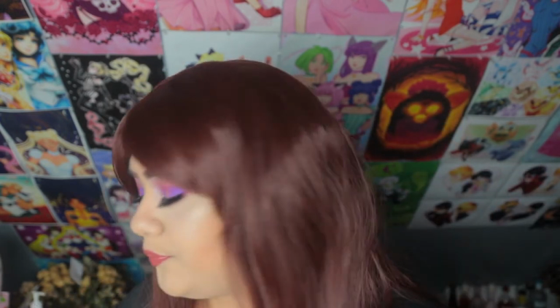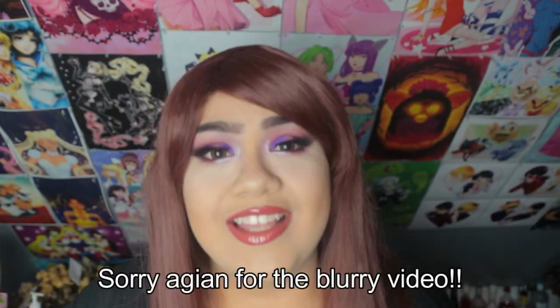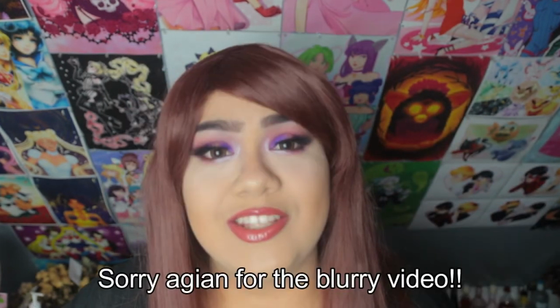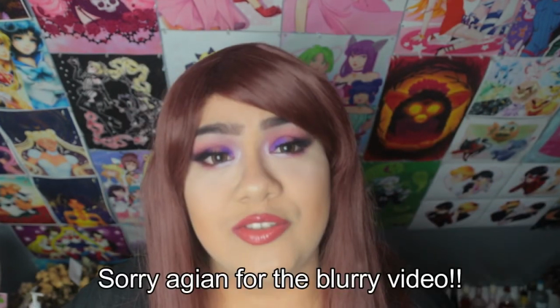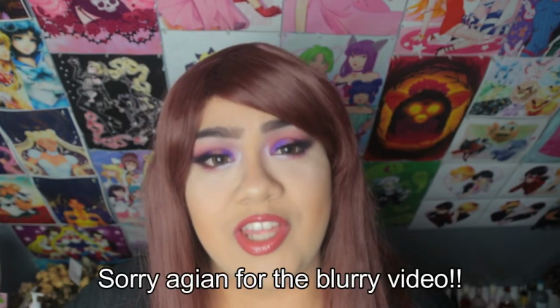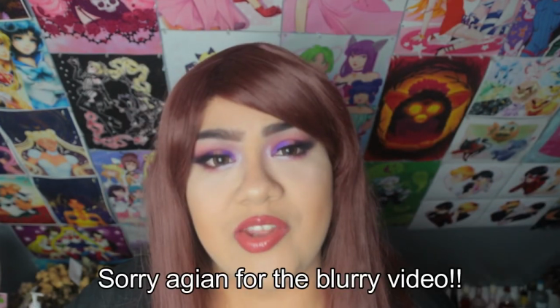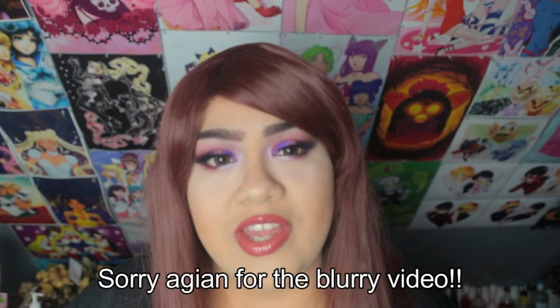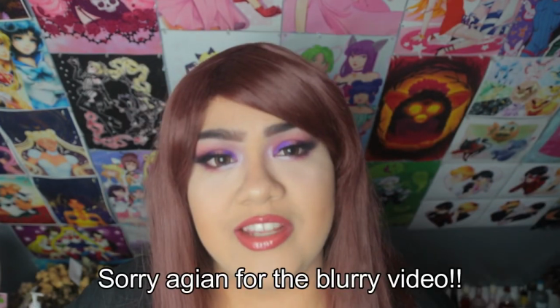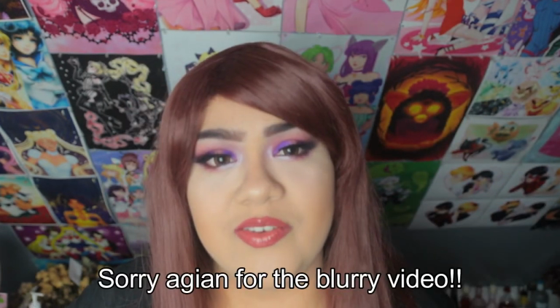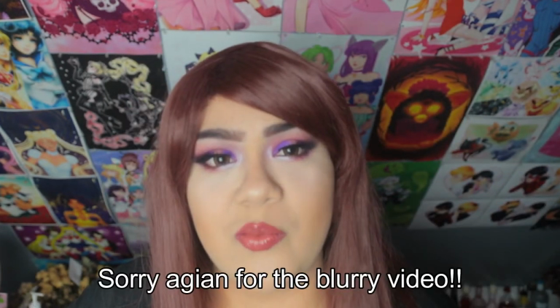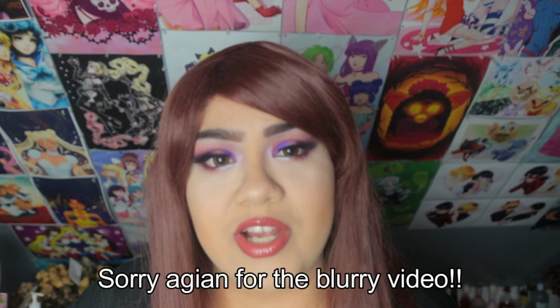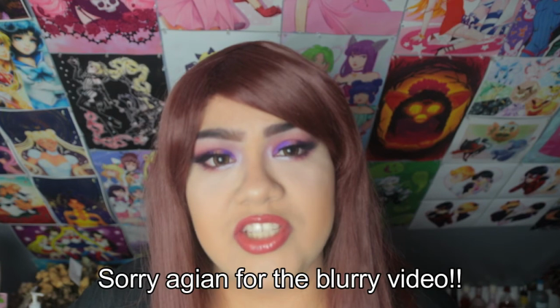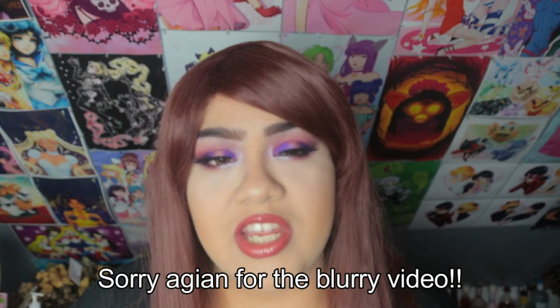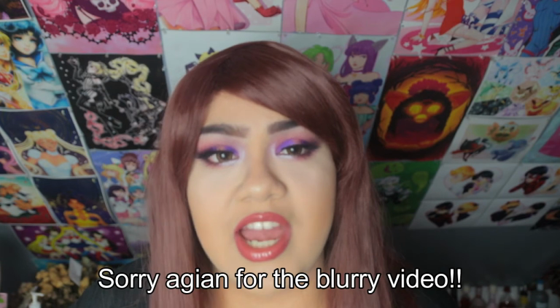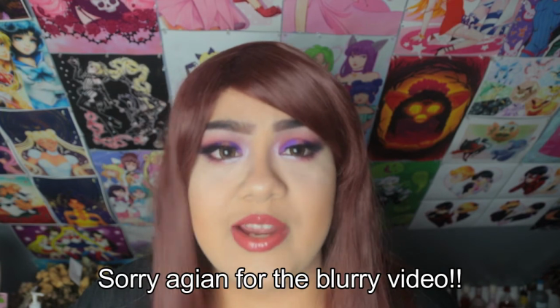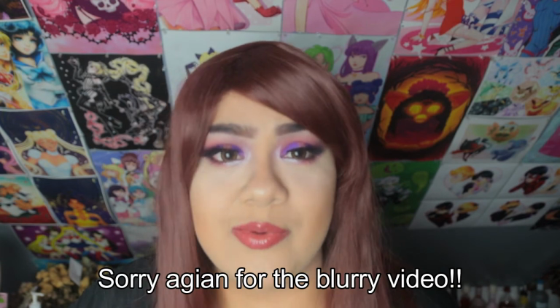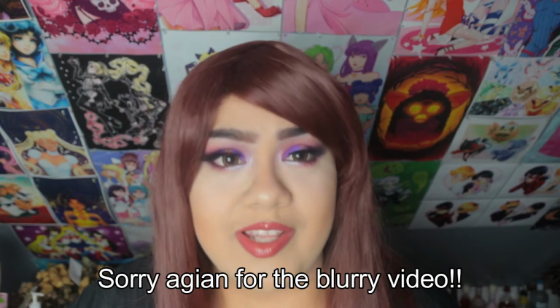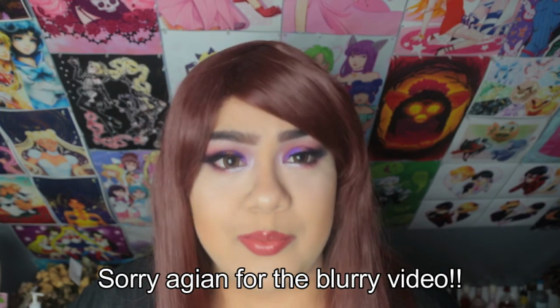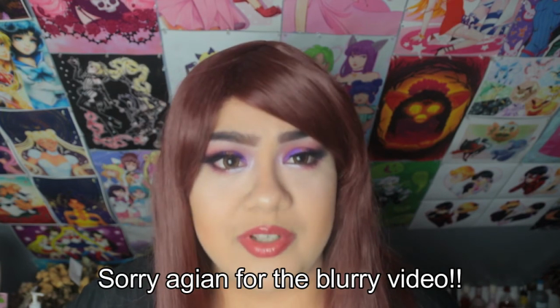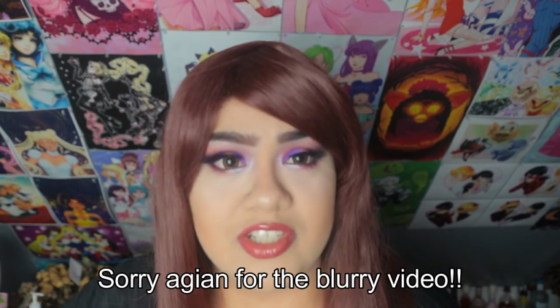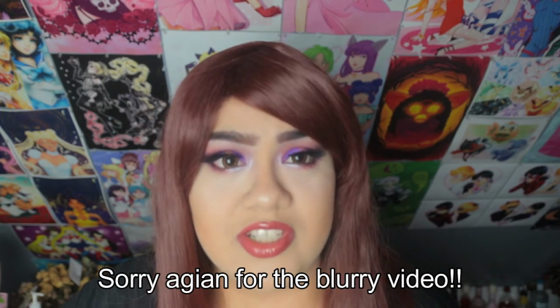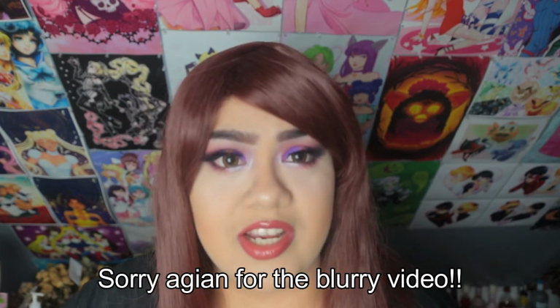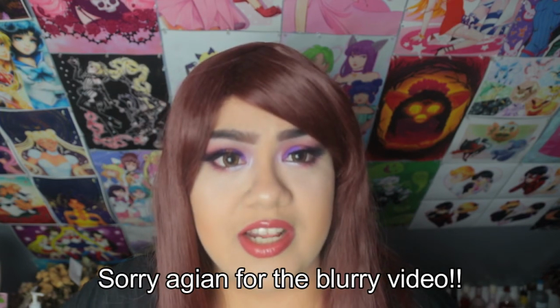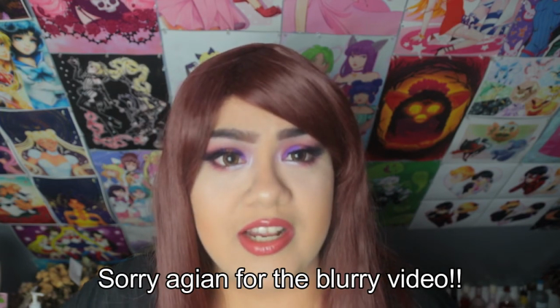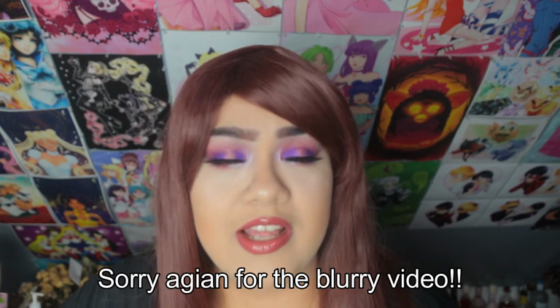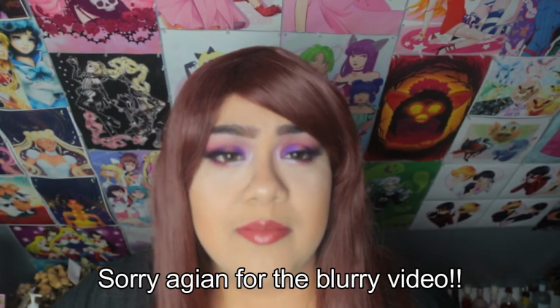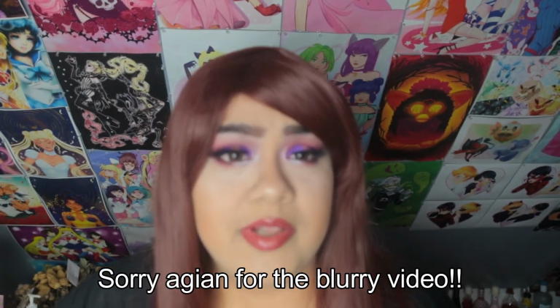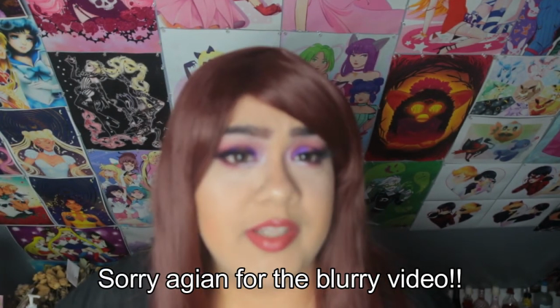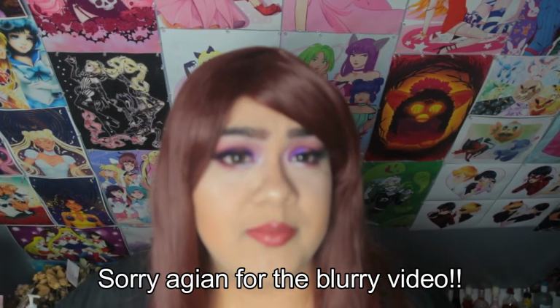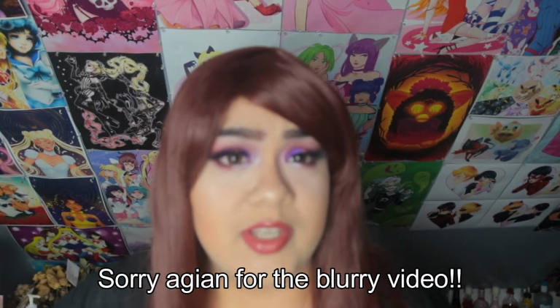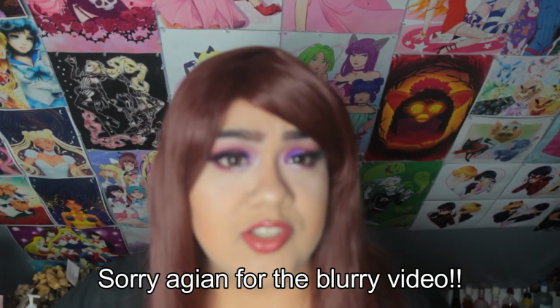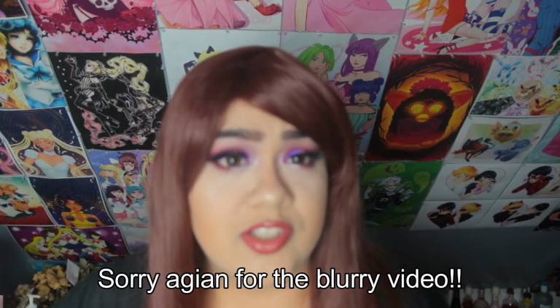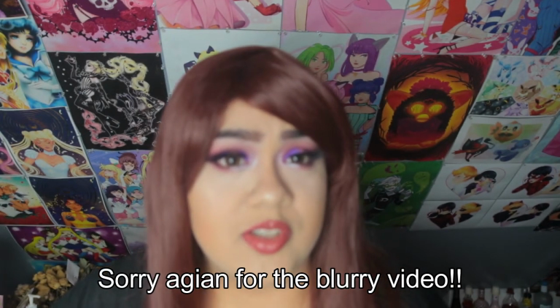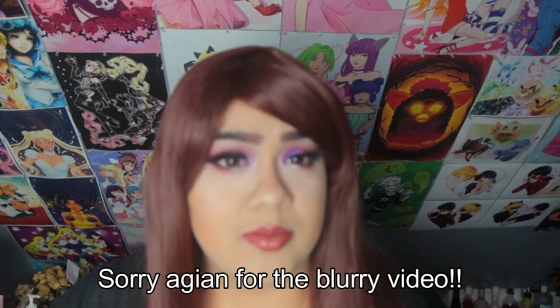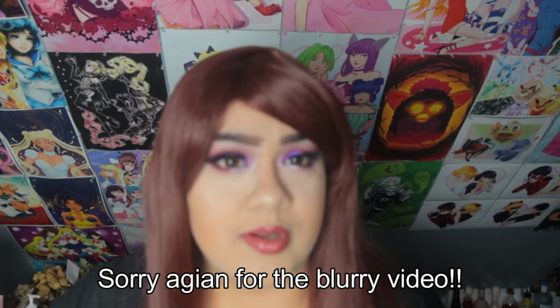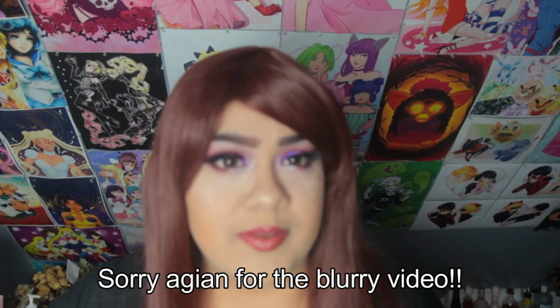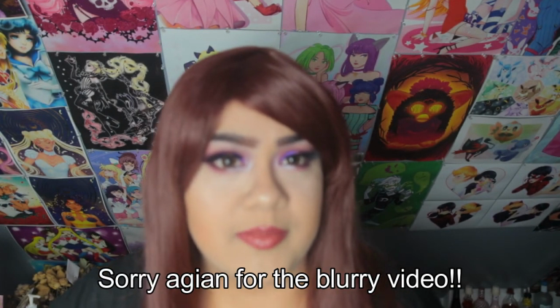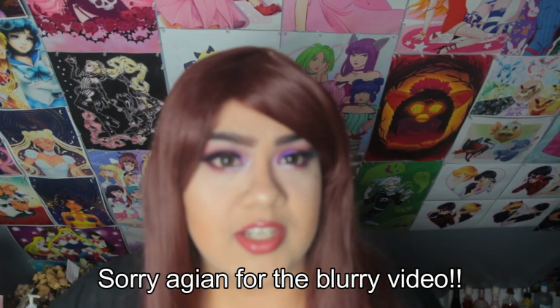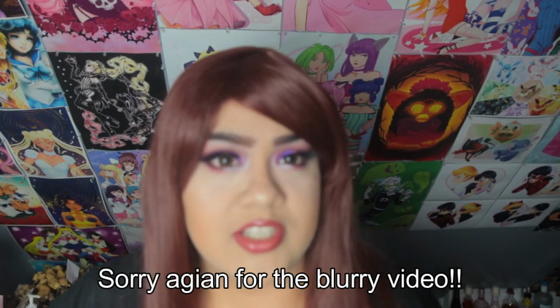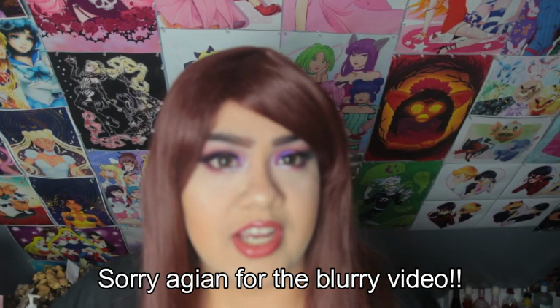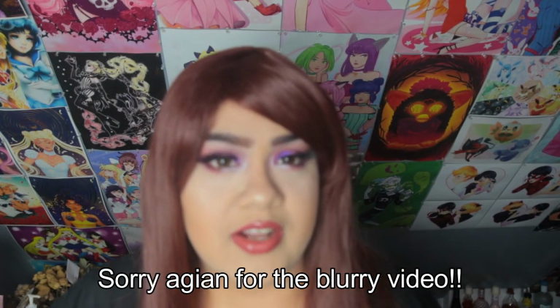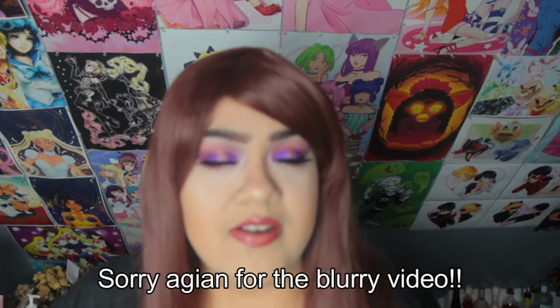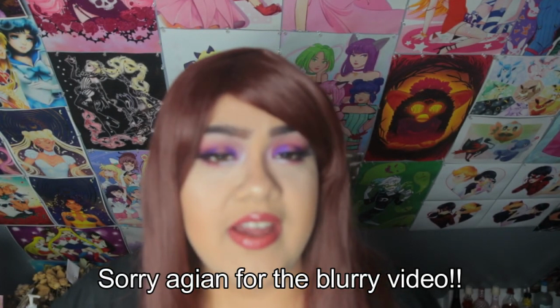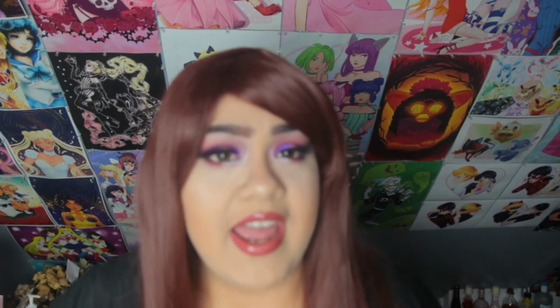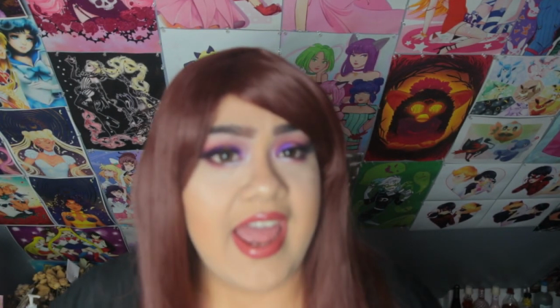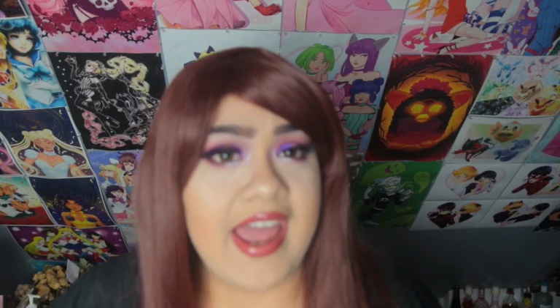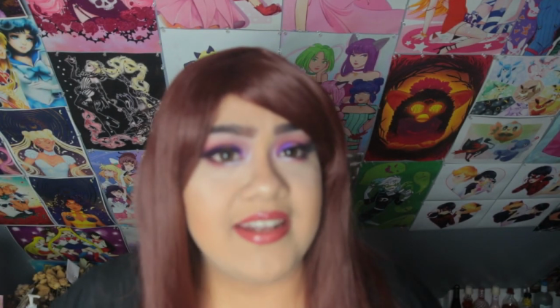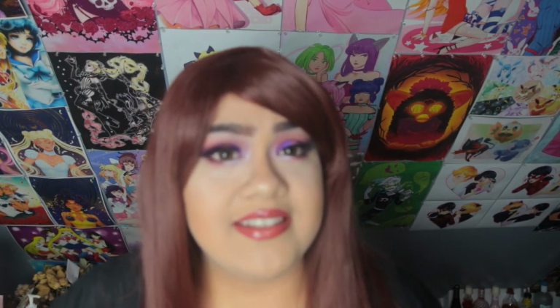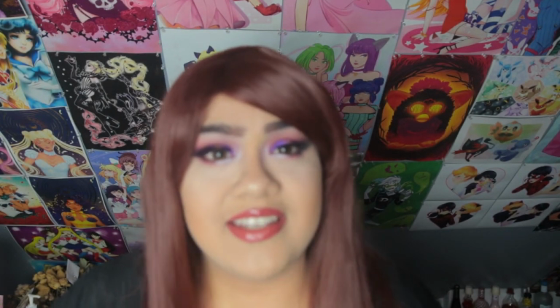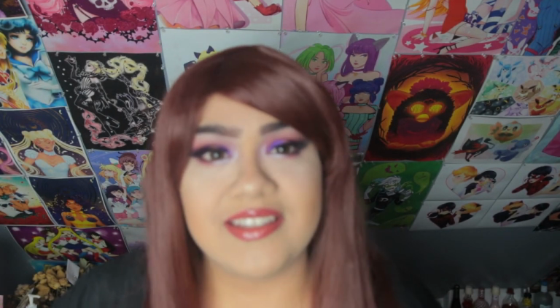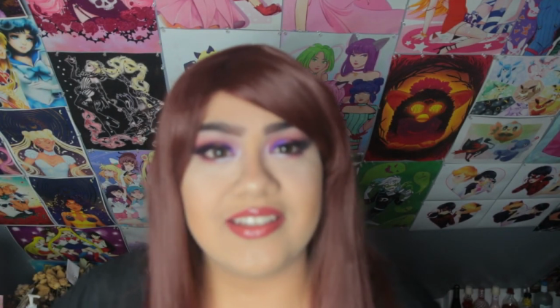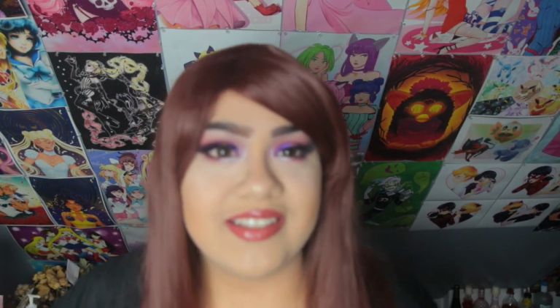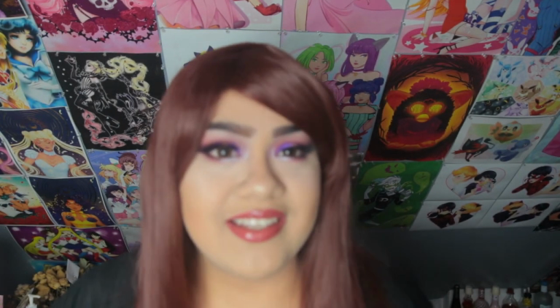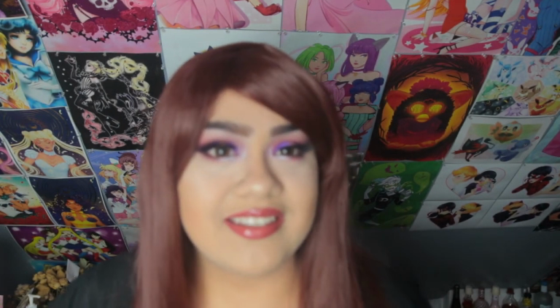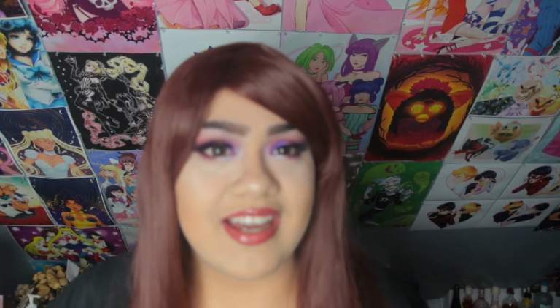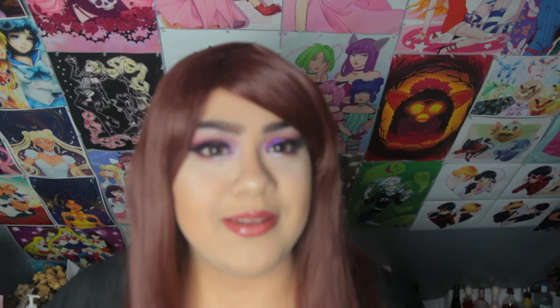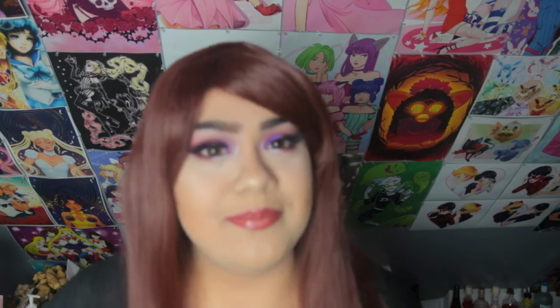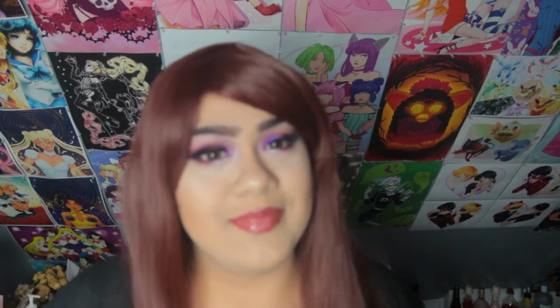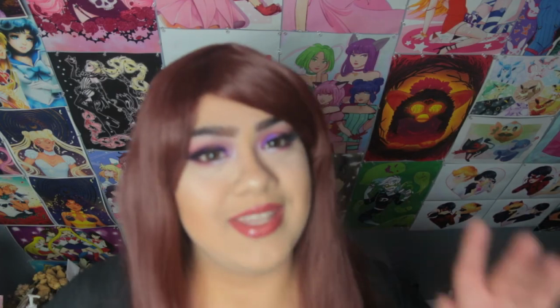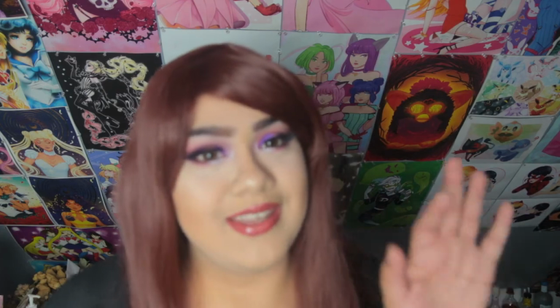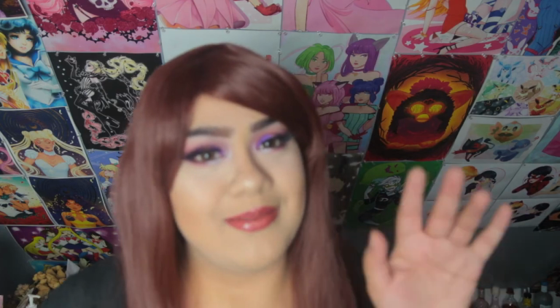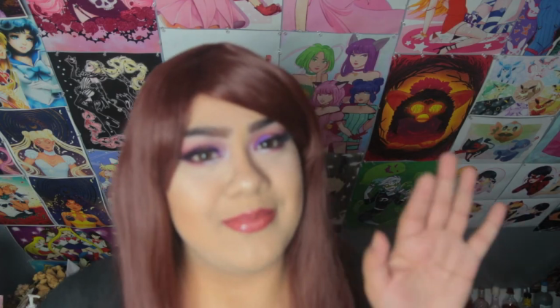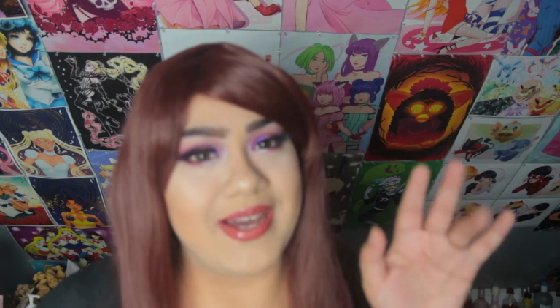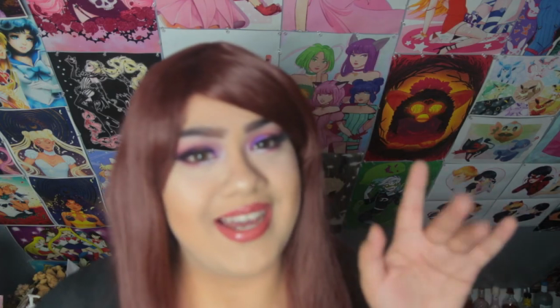Thank you guys for watching, I really appreciate it. Please make sure to subscribe to my channel and until next time, bye!